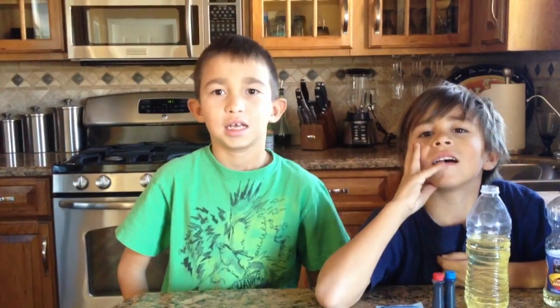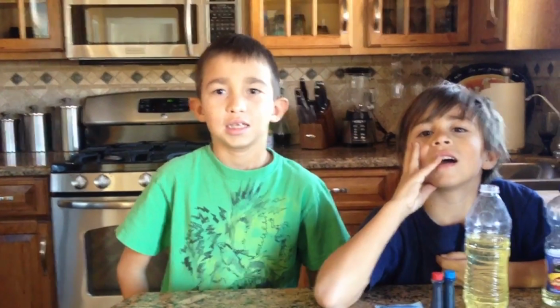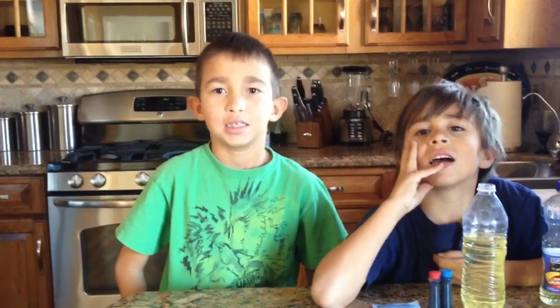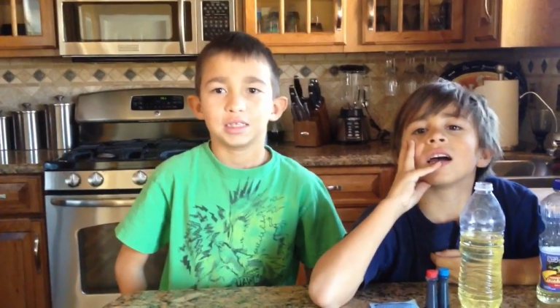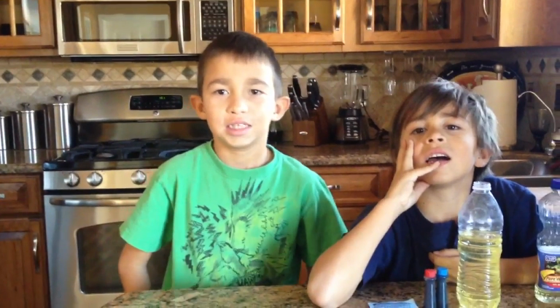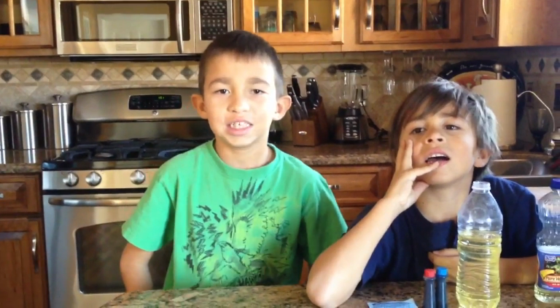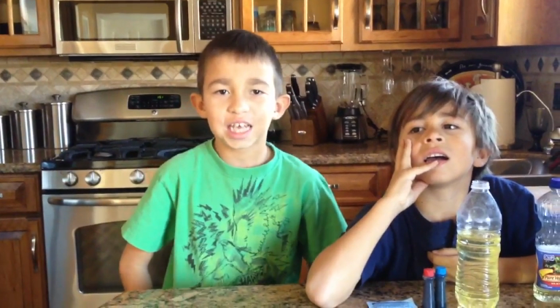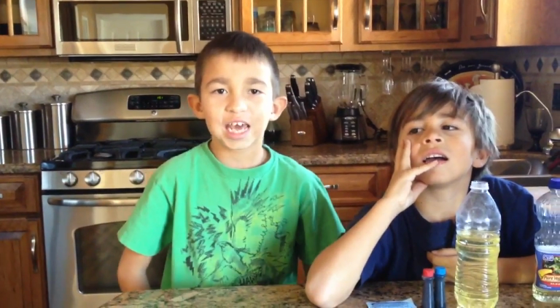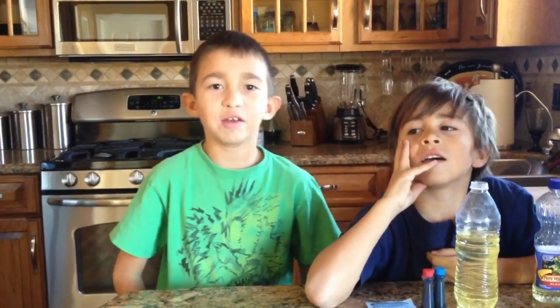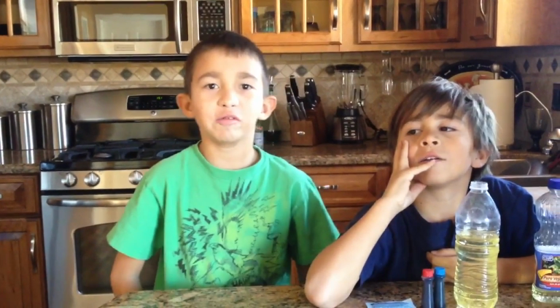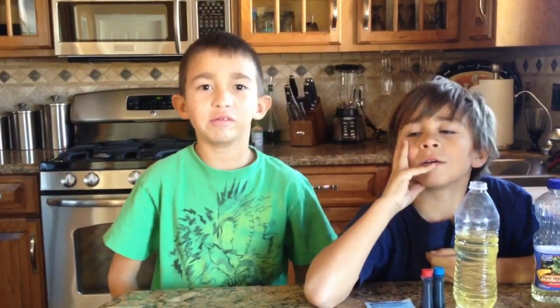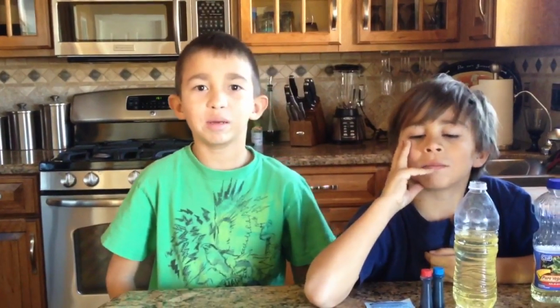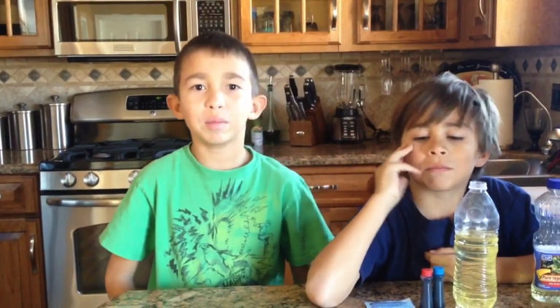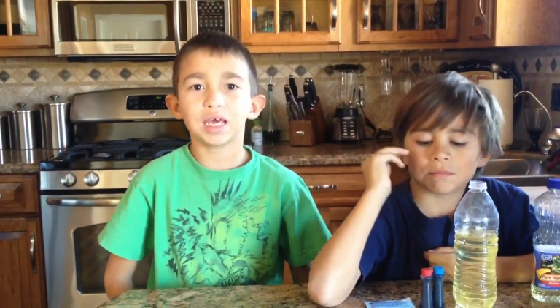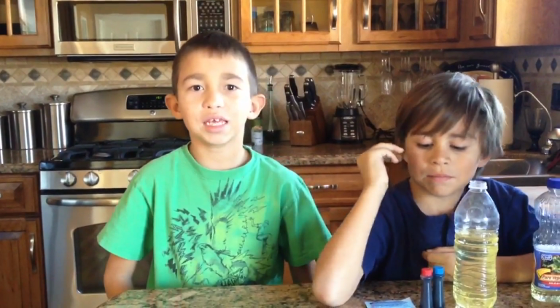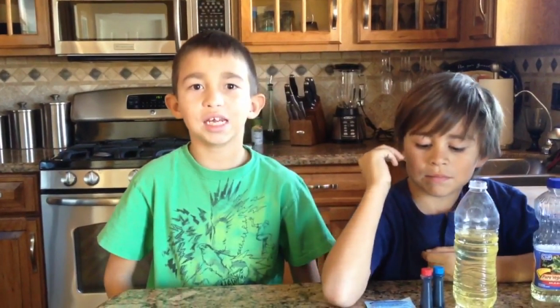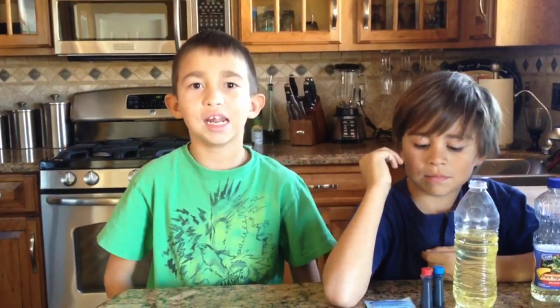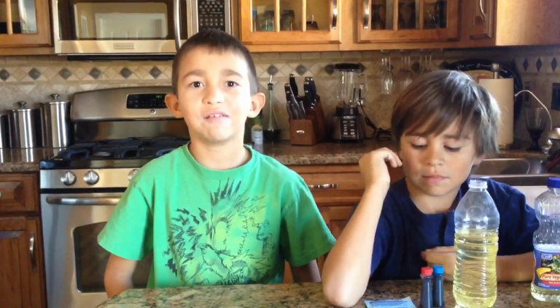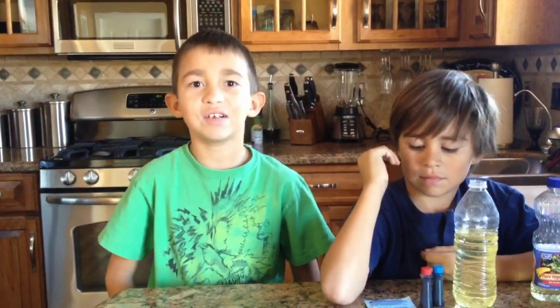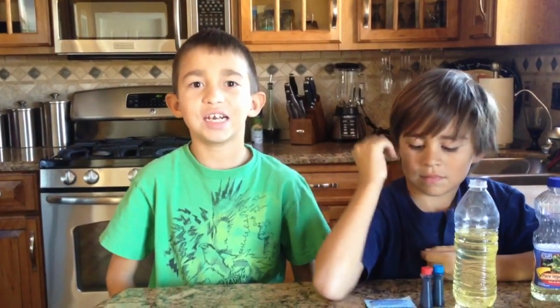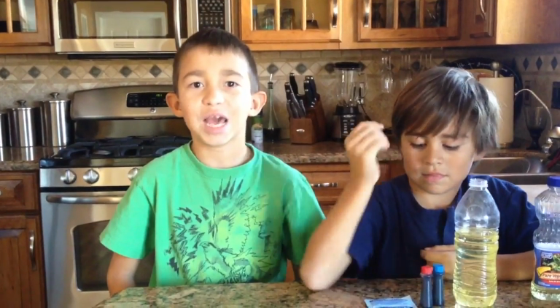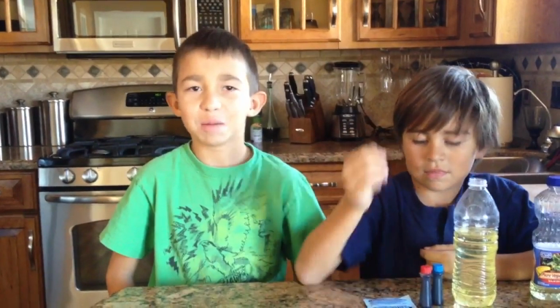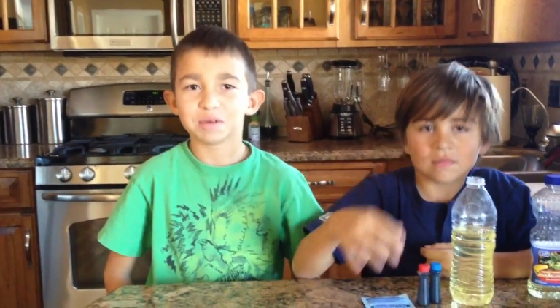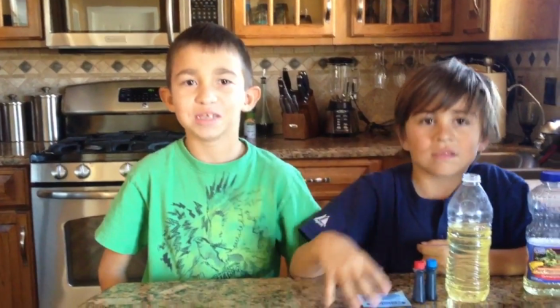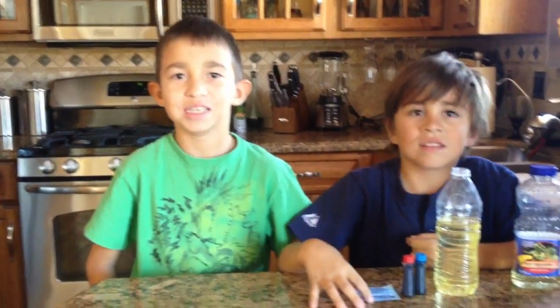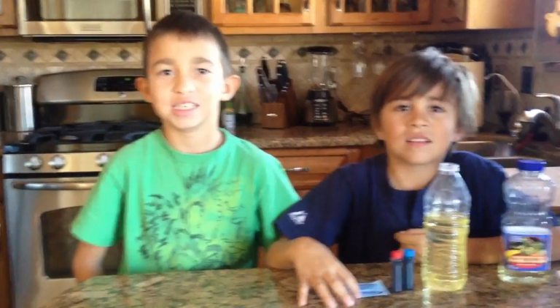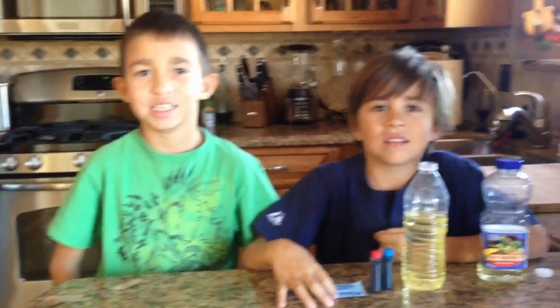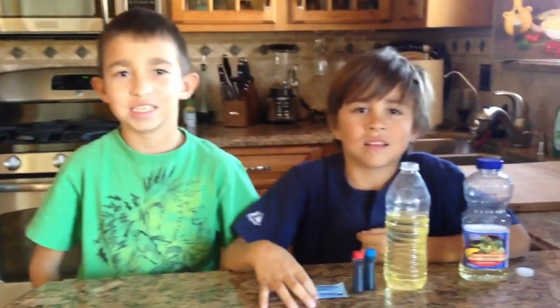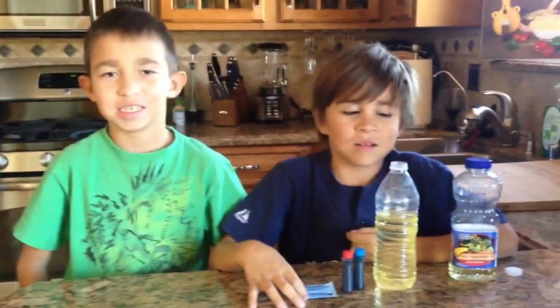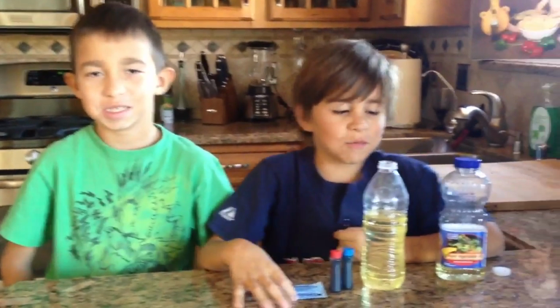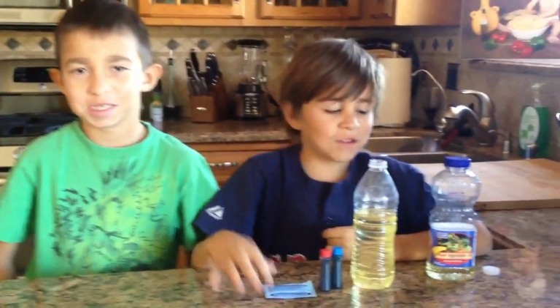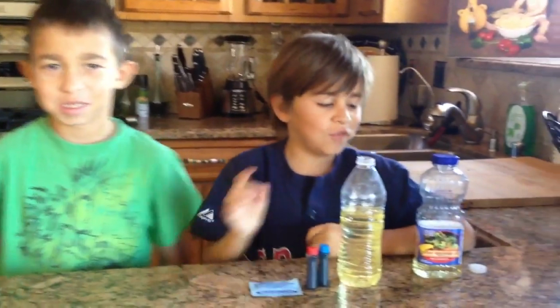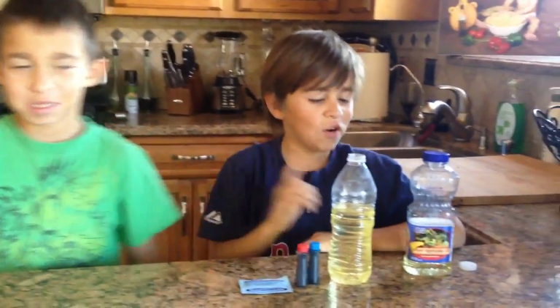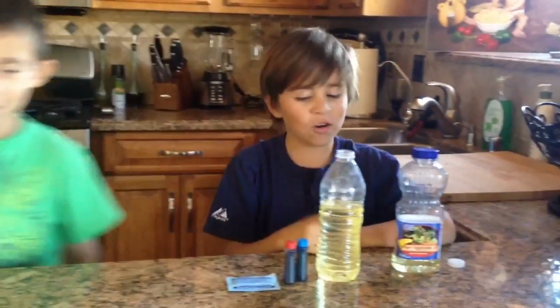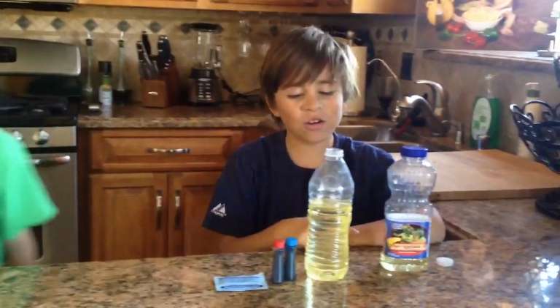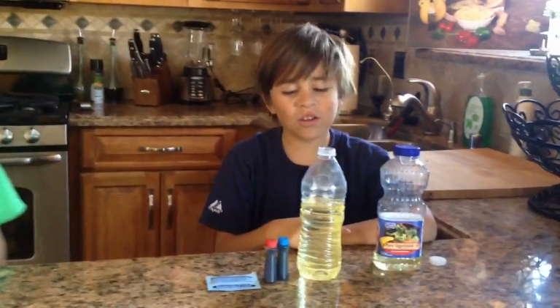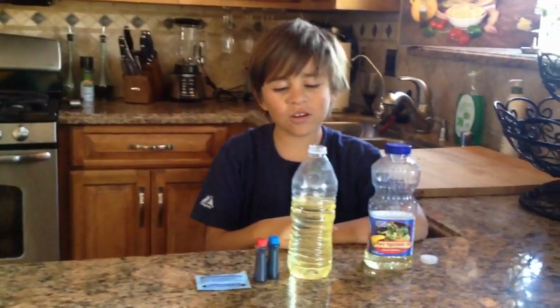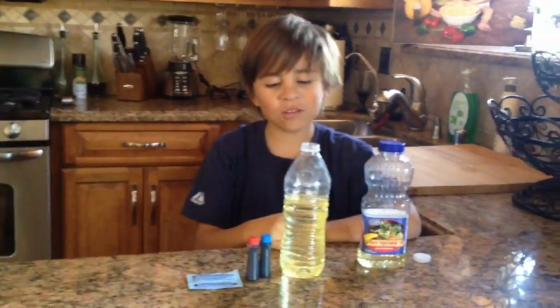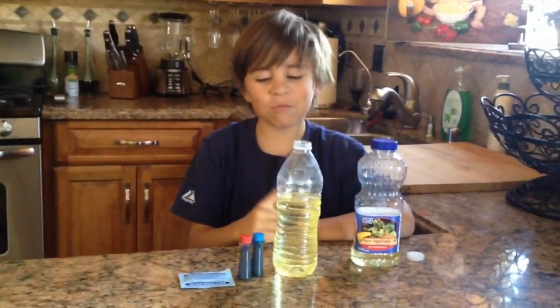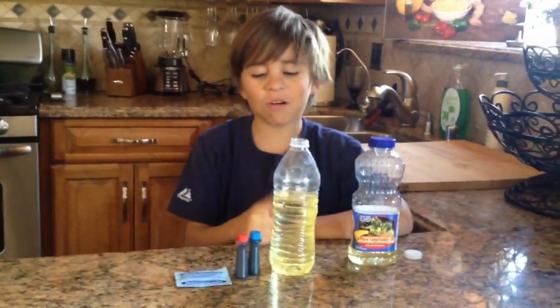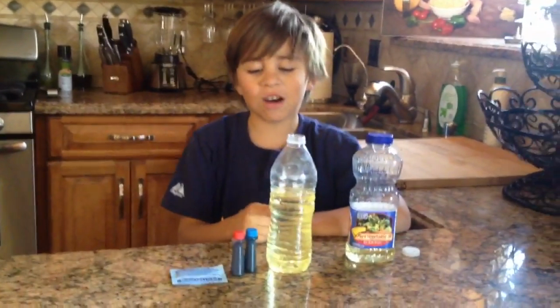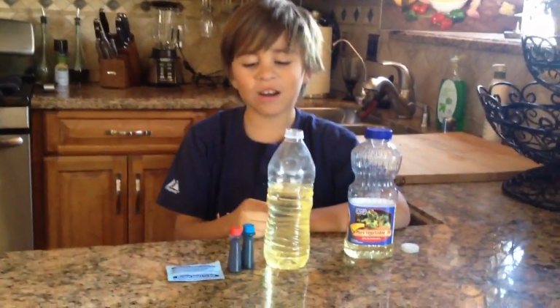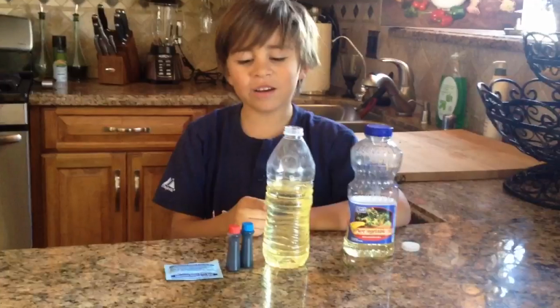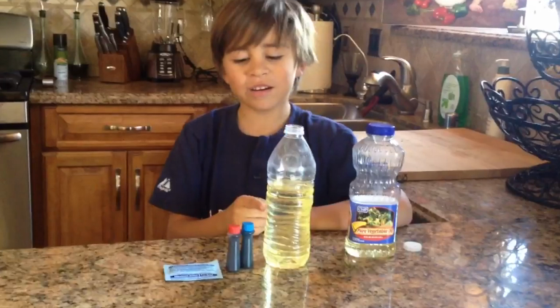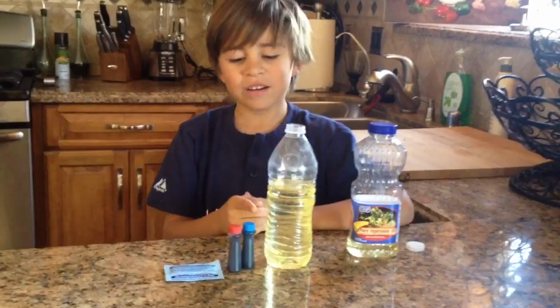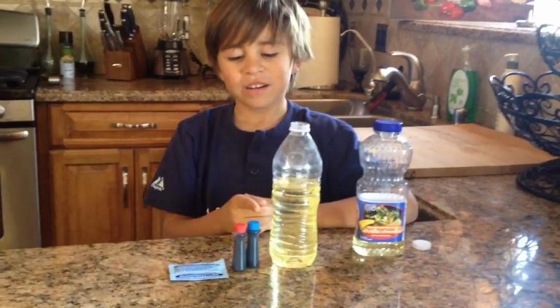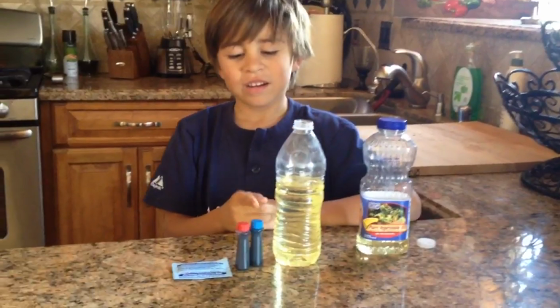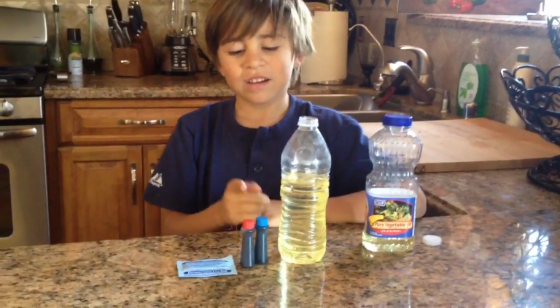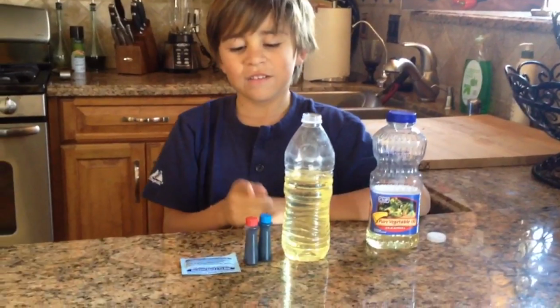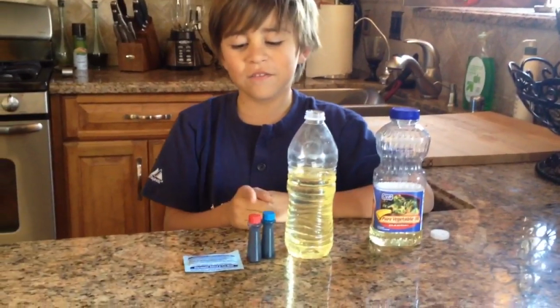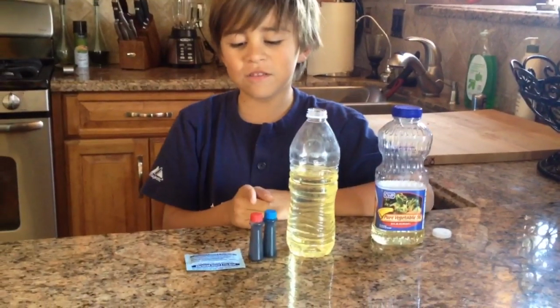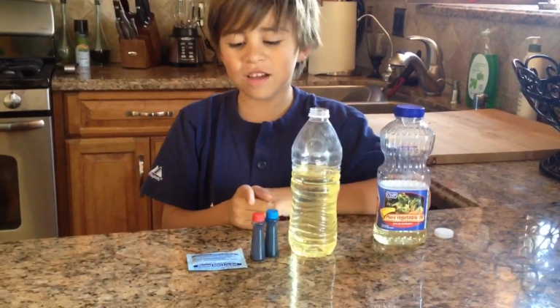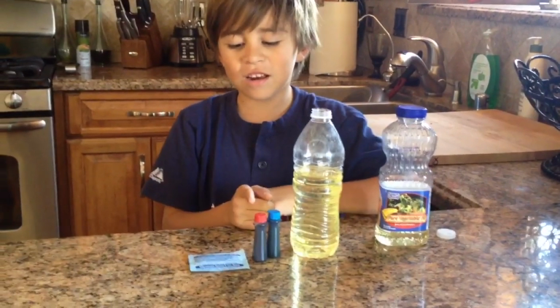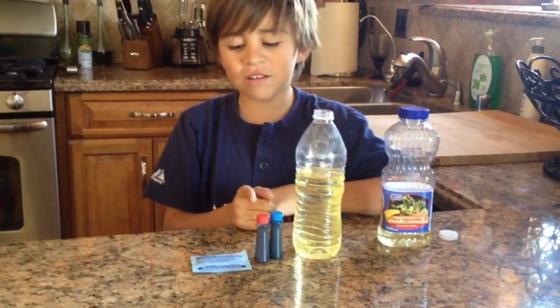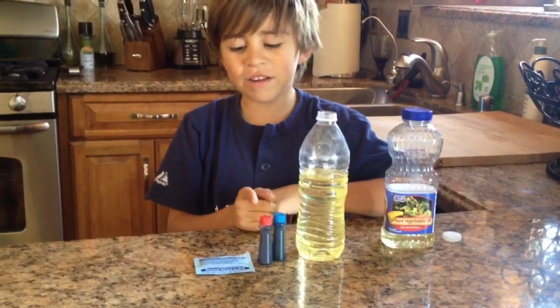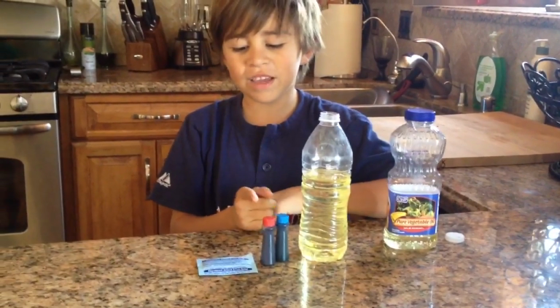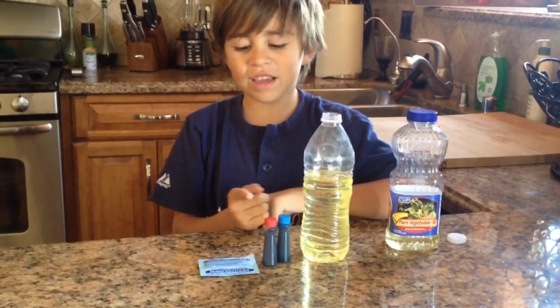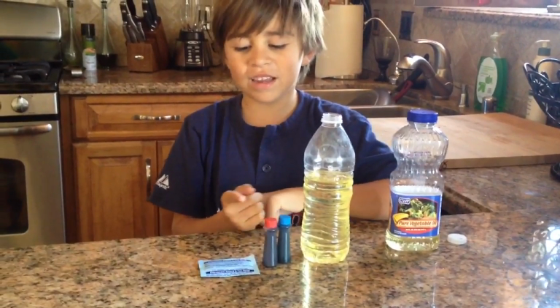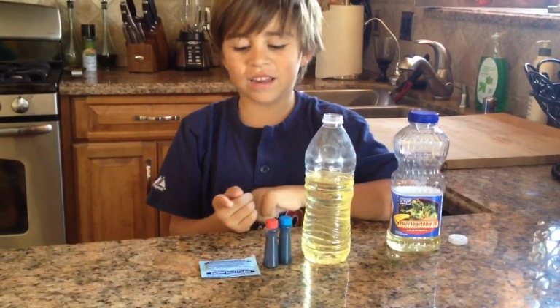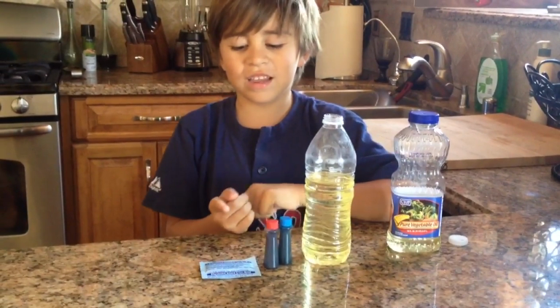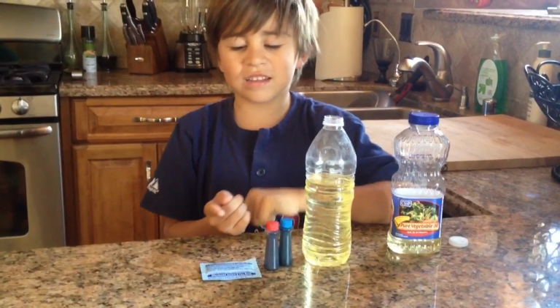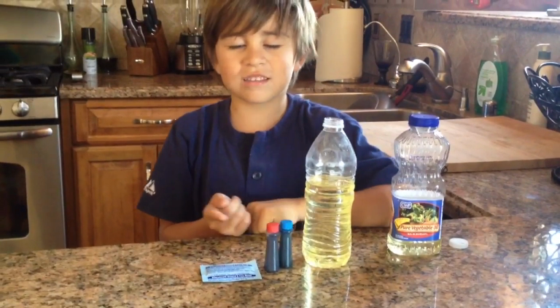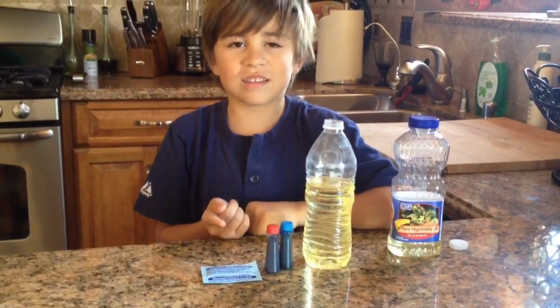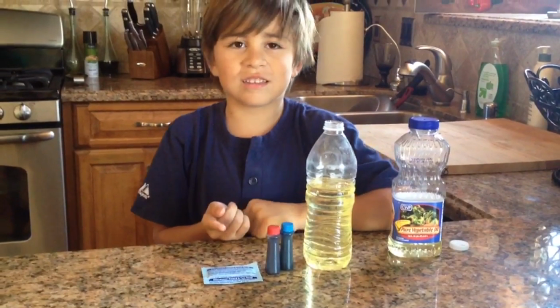Today we will make a lava lamp with oil, water, food coloring, and Alka-Seltzer.